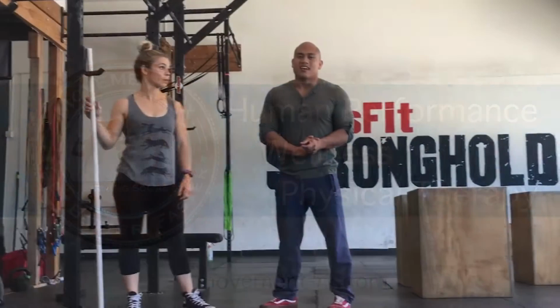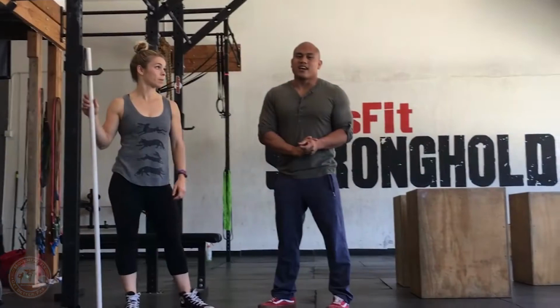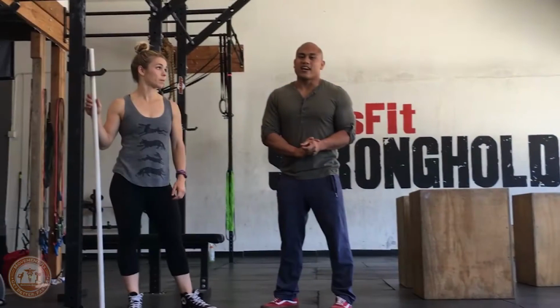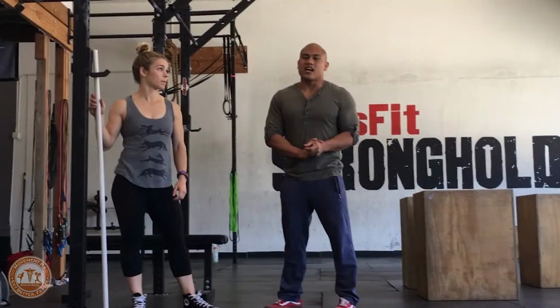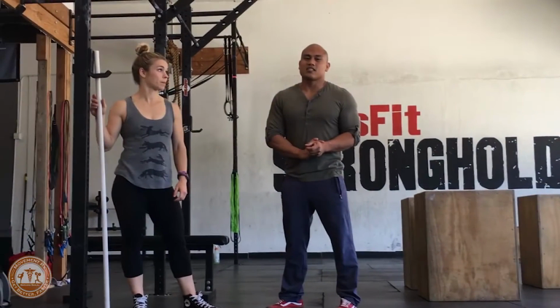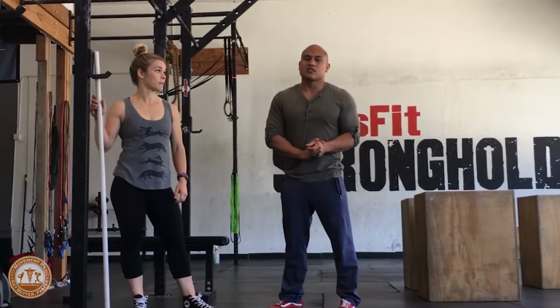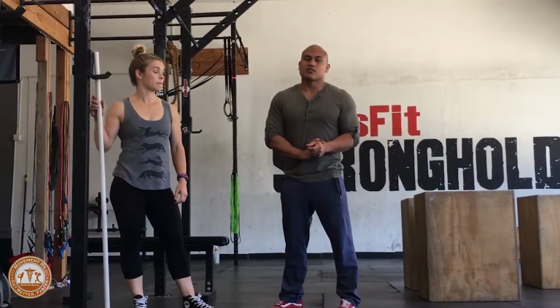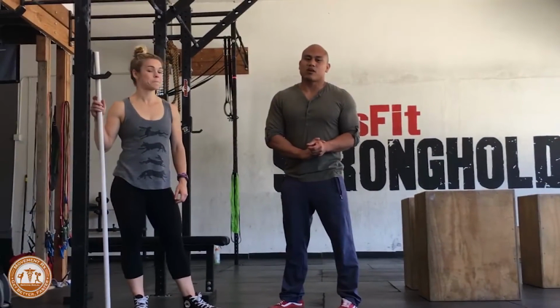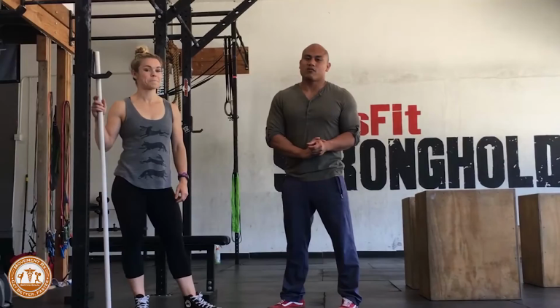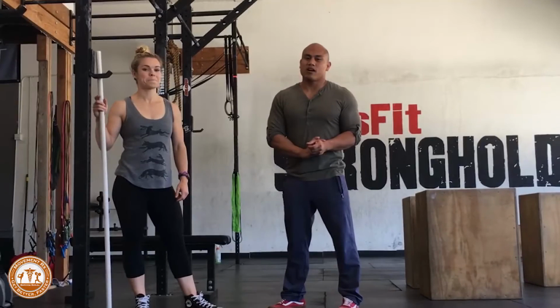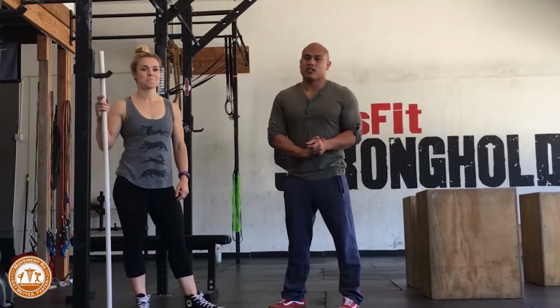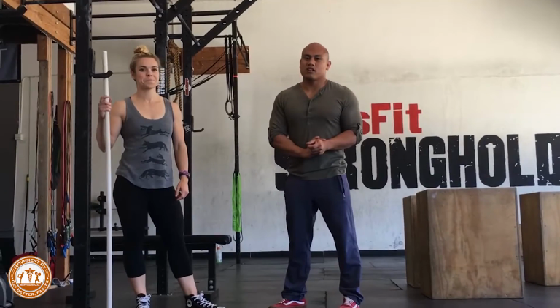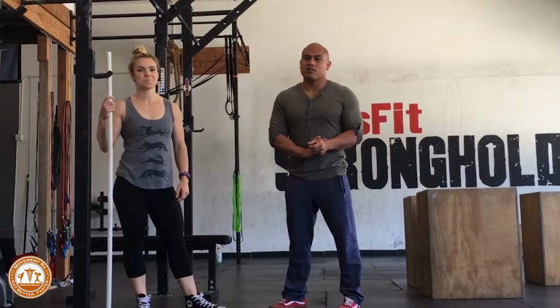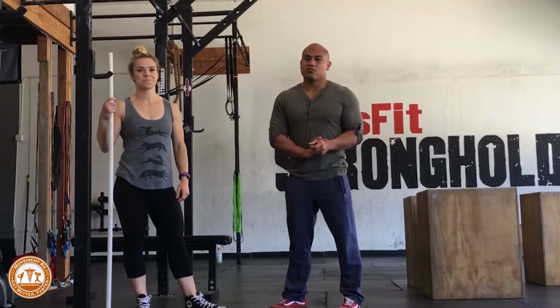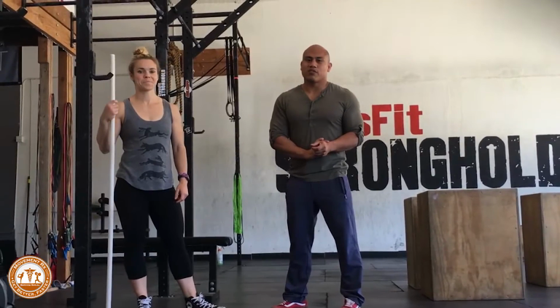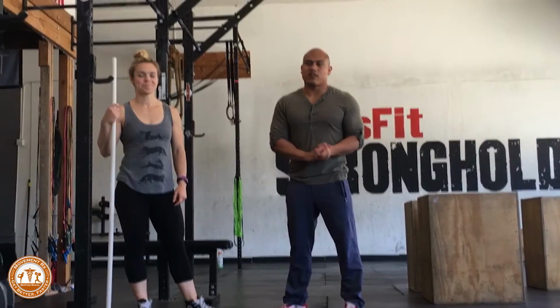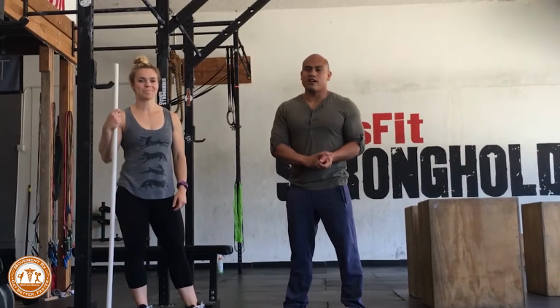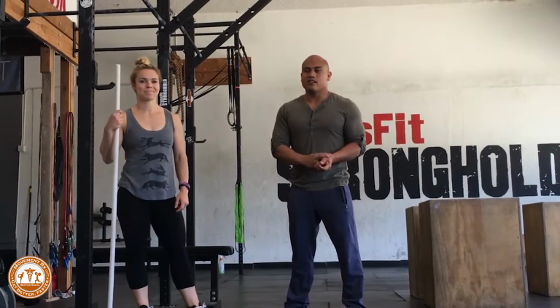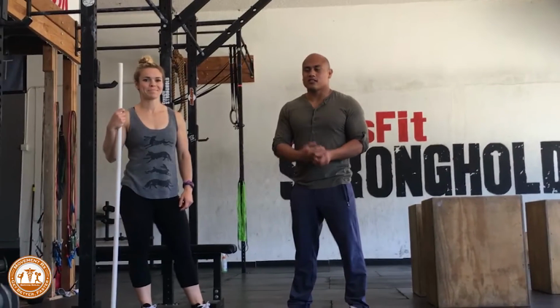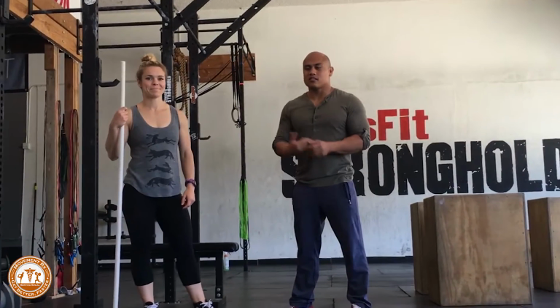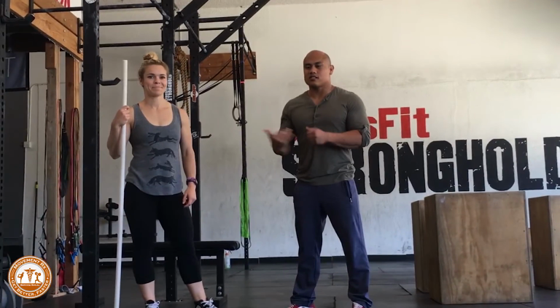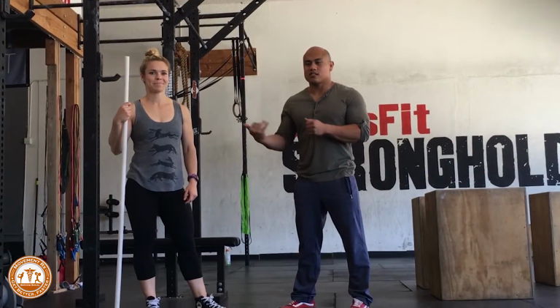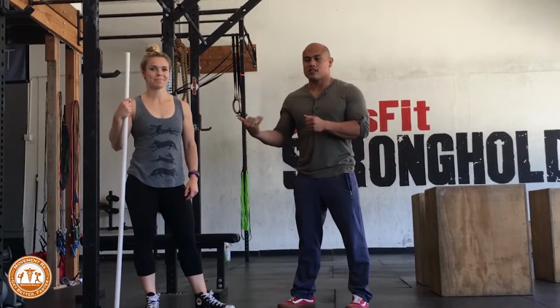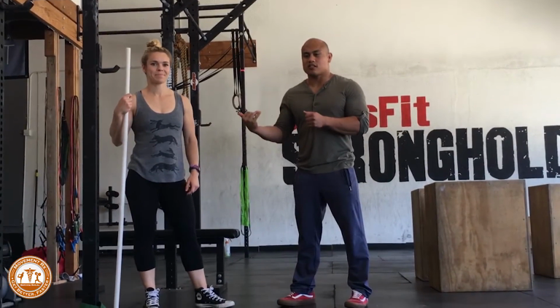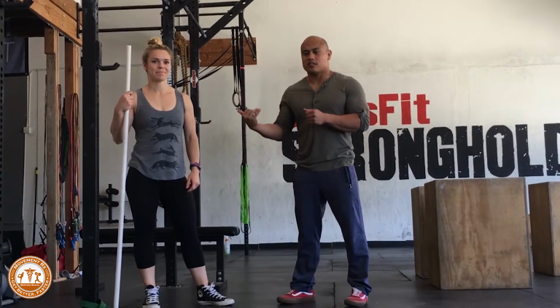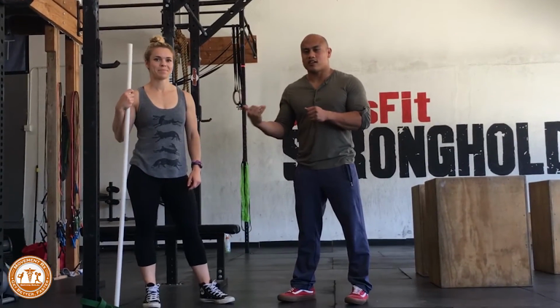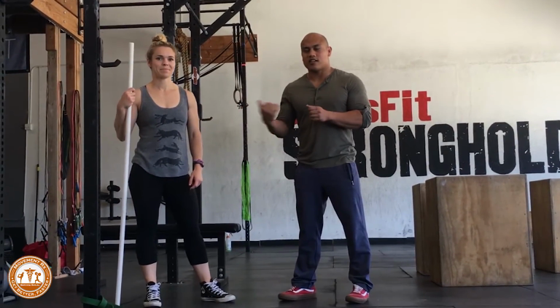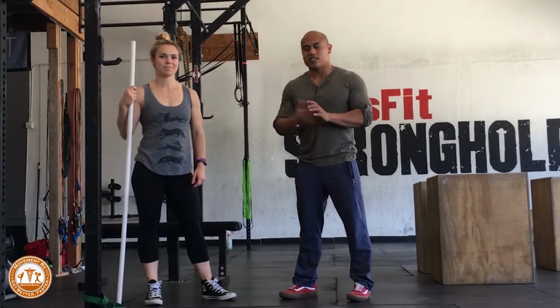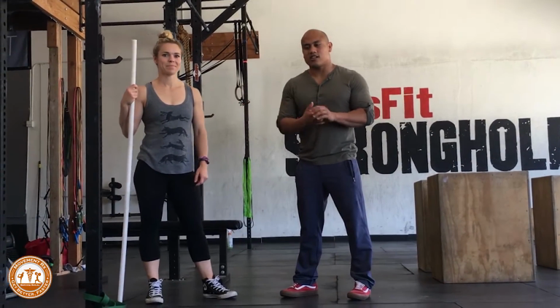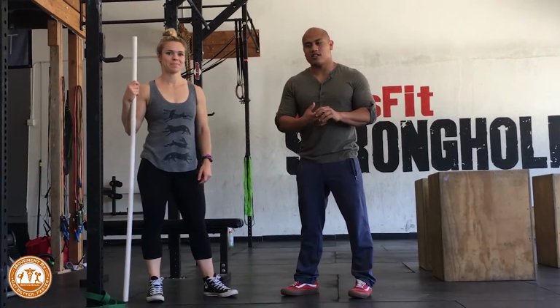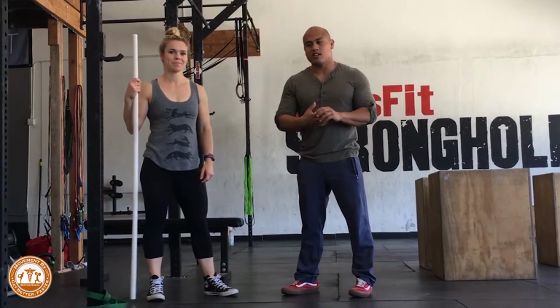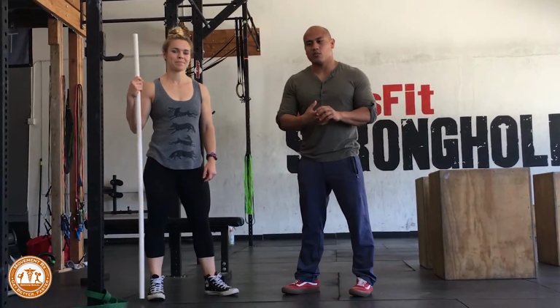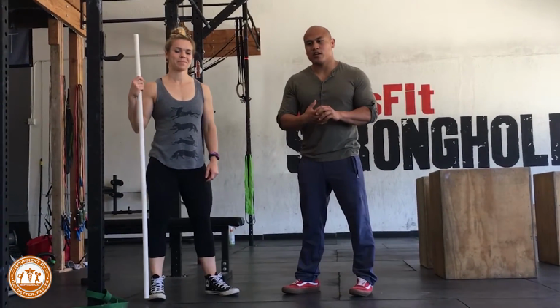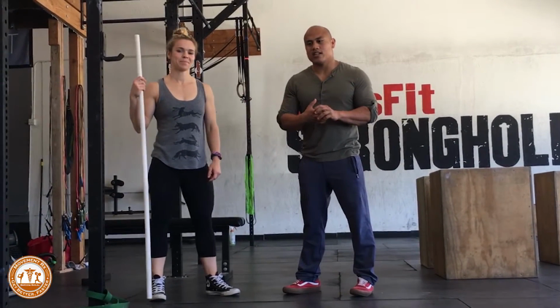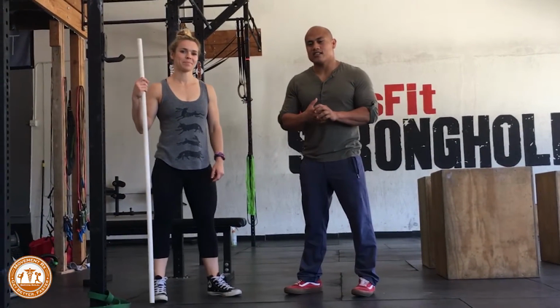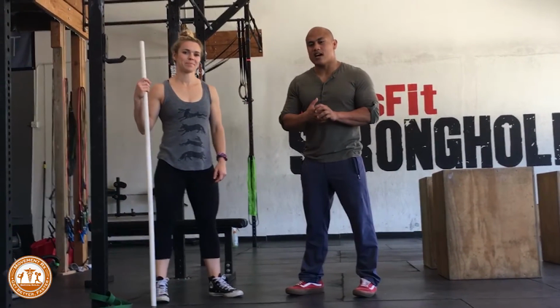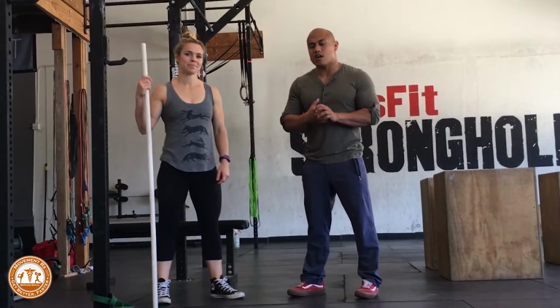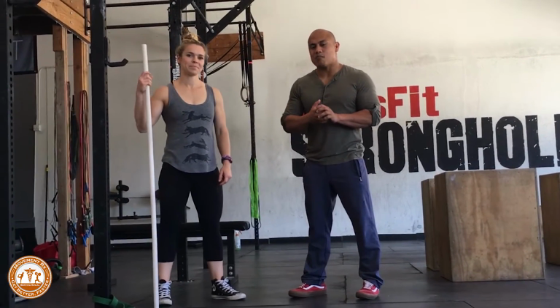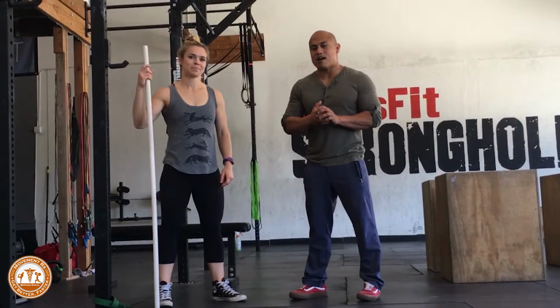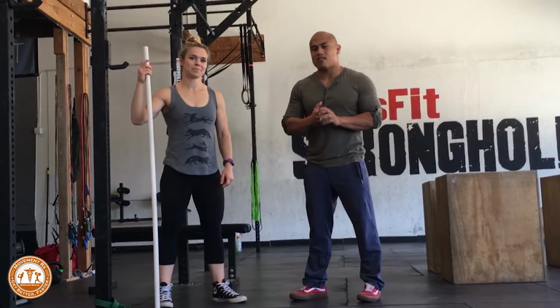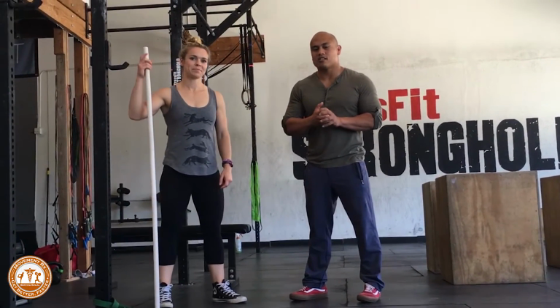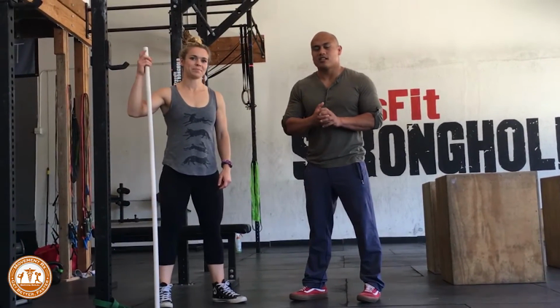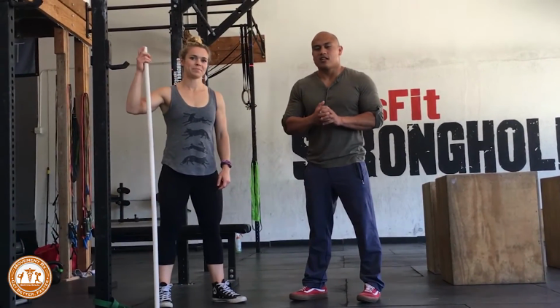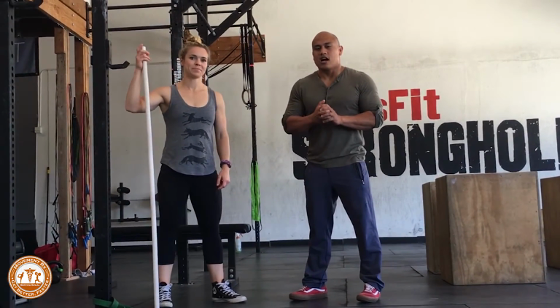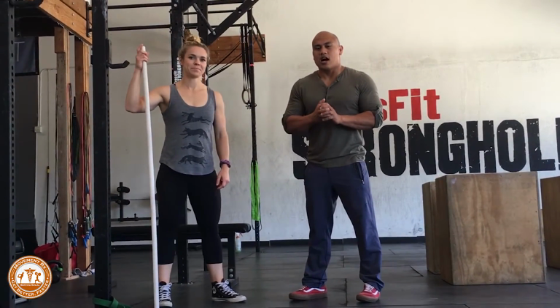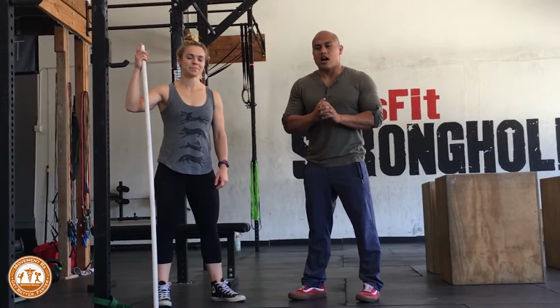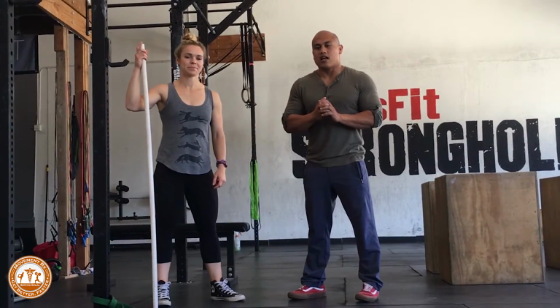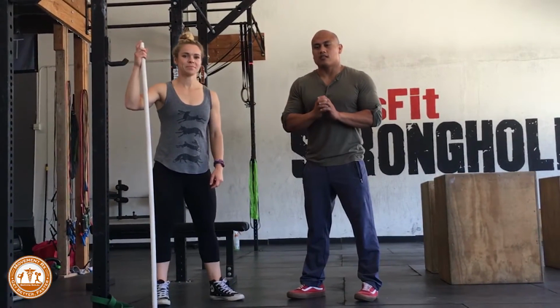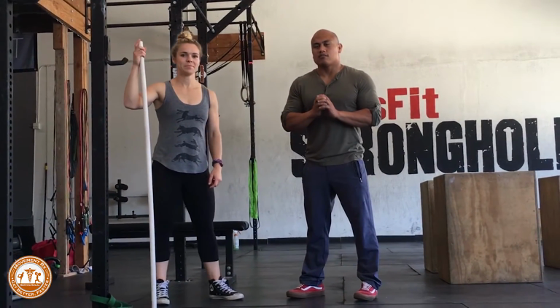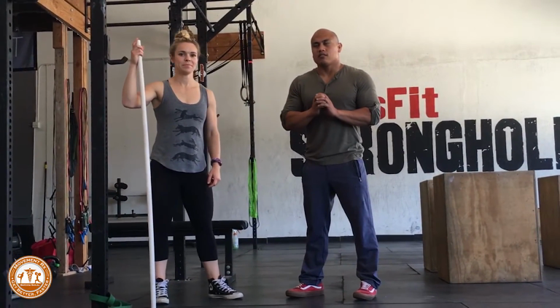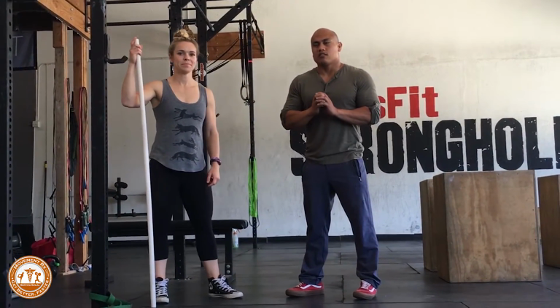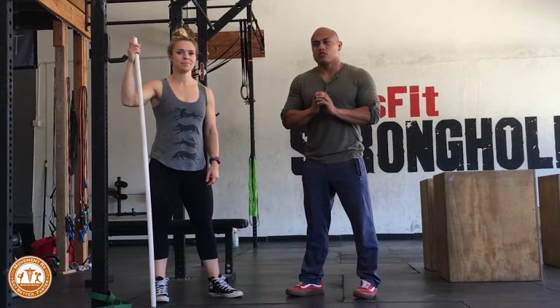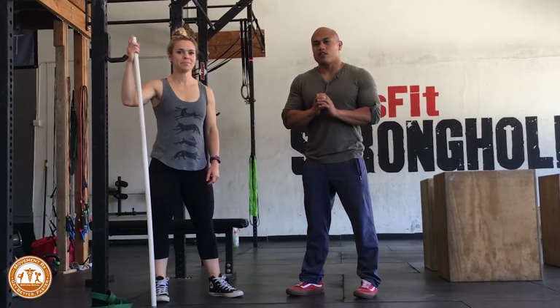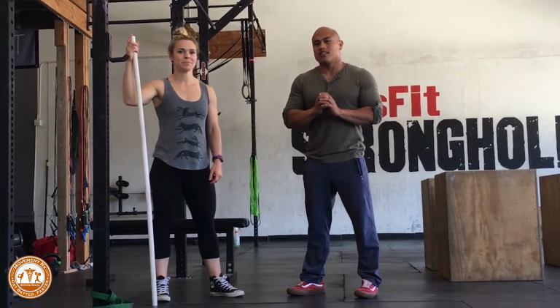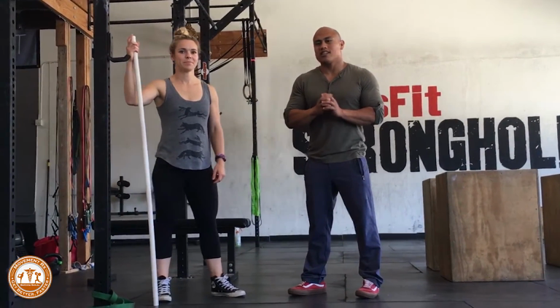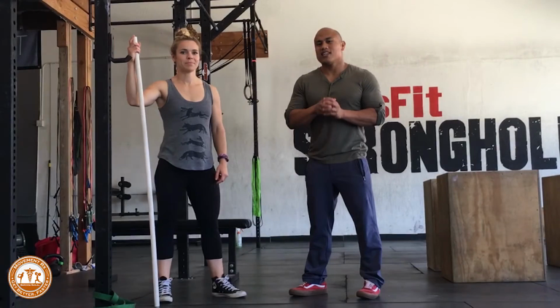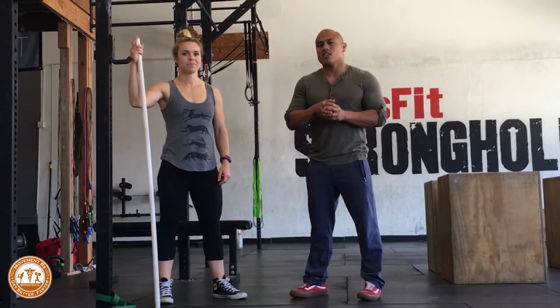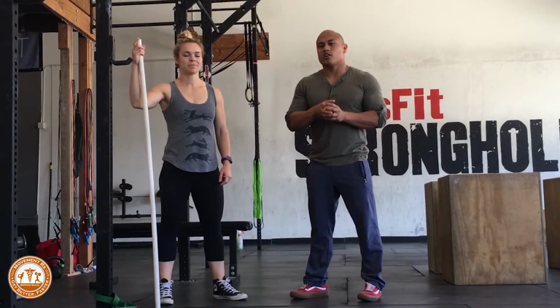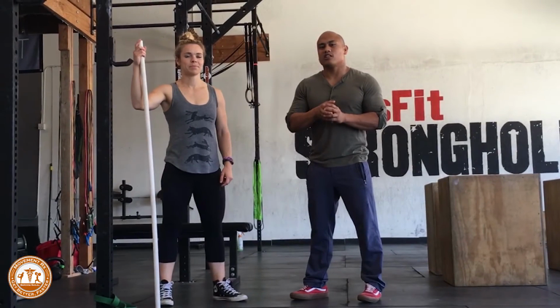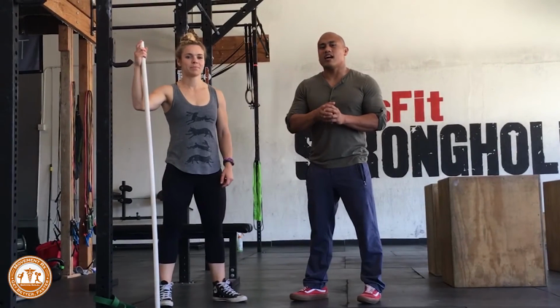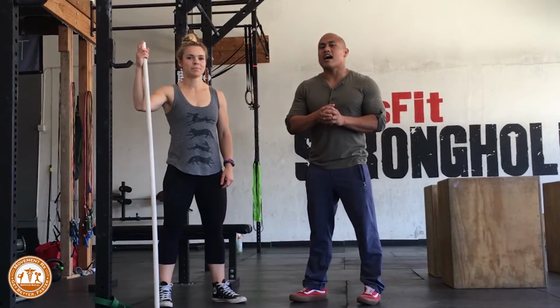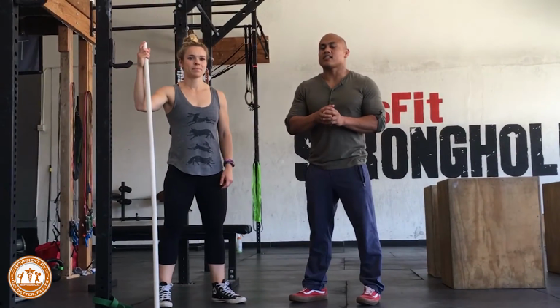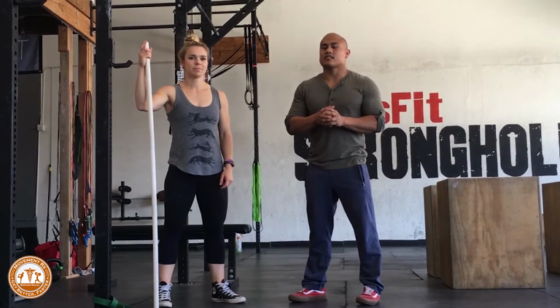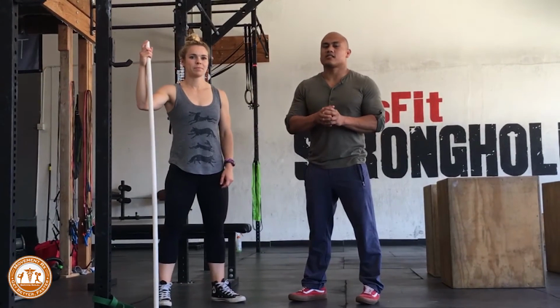Hey guys, this is Ray Regno with MoveOnRx and this is Dr. Claudia Jeliner. We're going to talk about strengthening your lats.